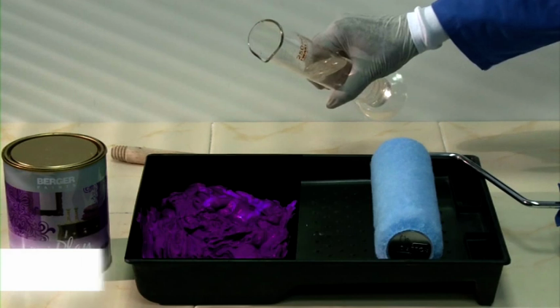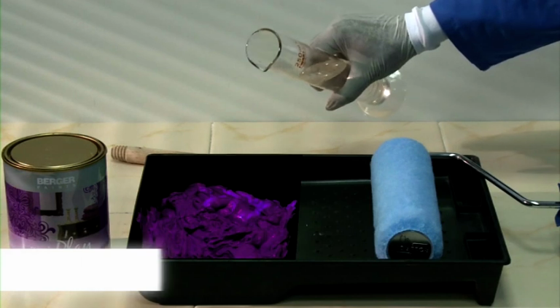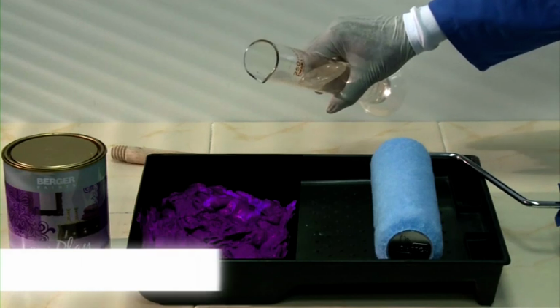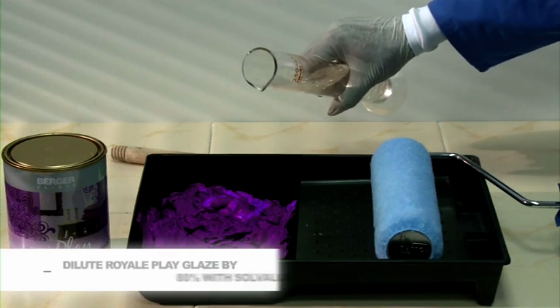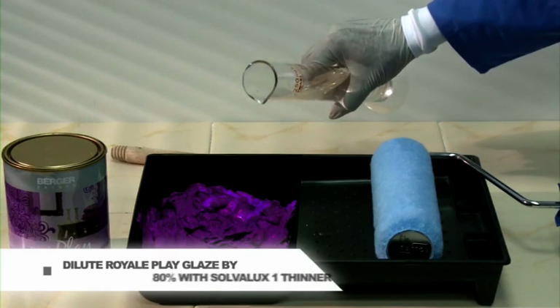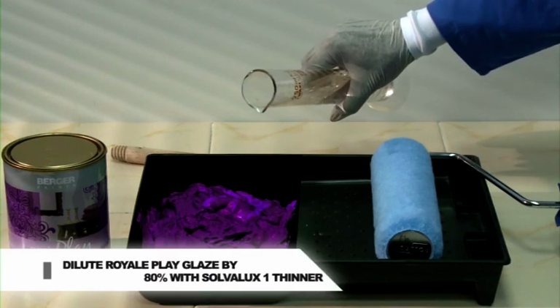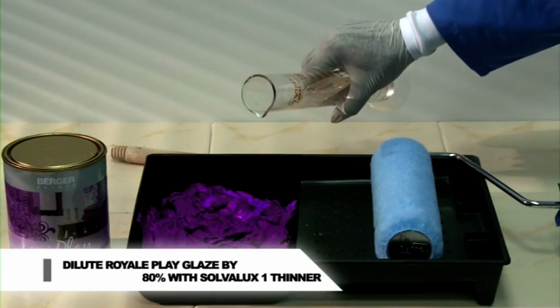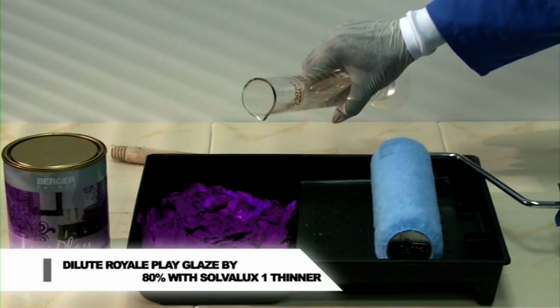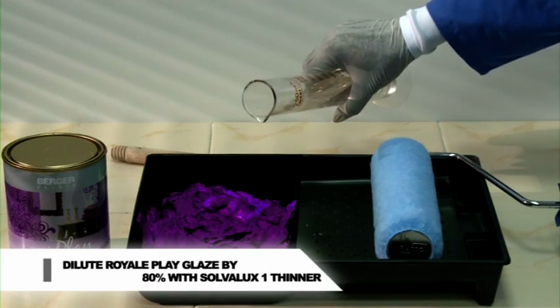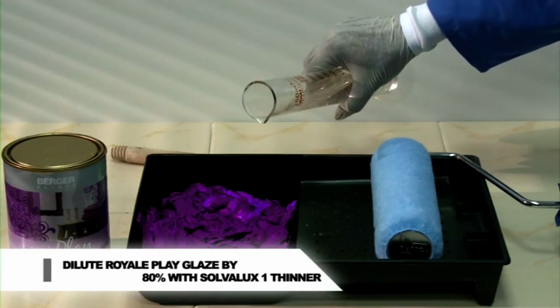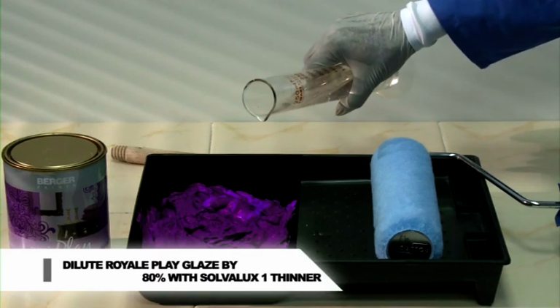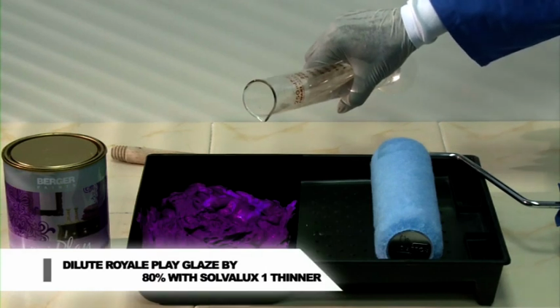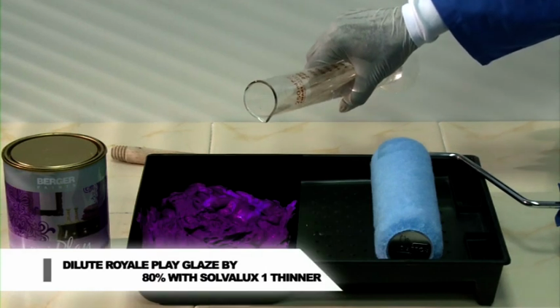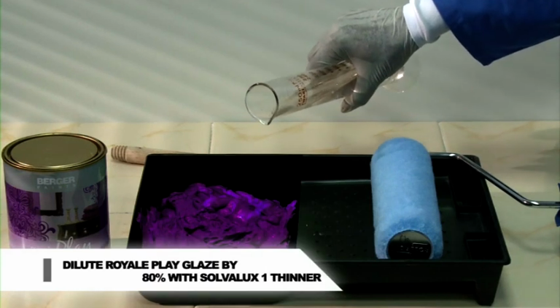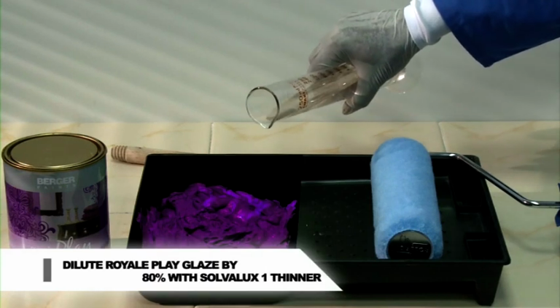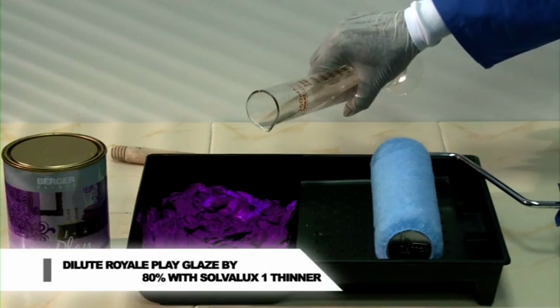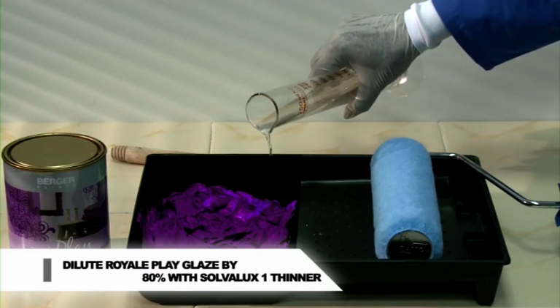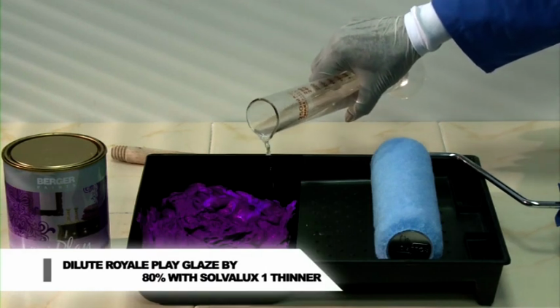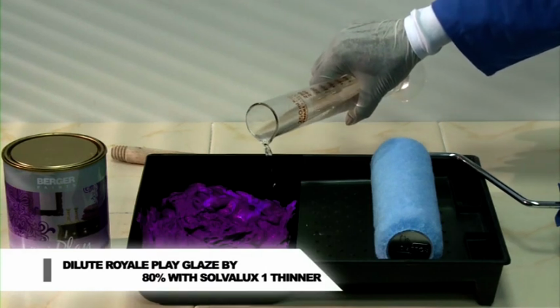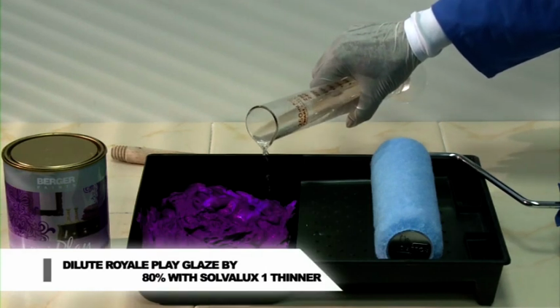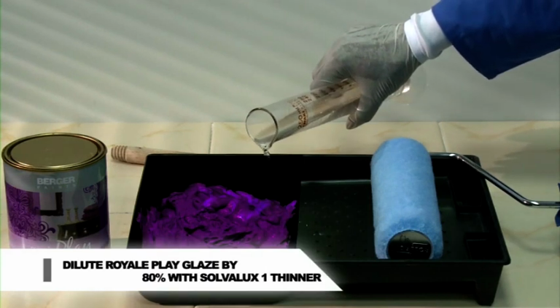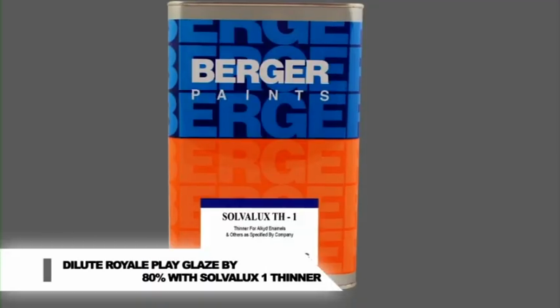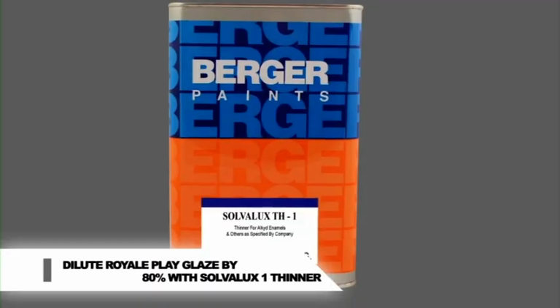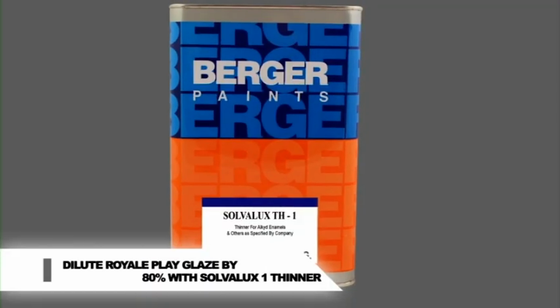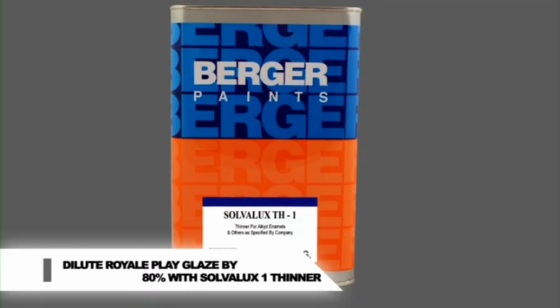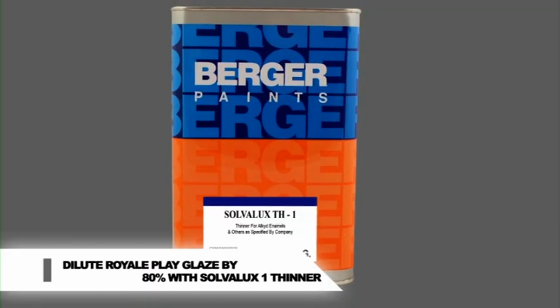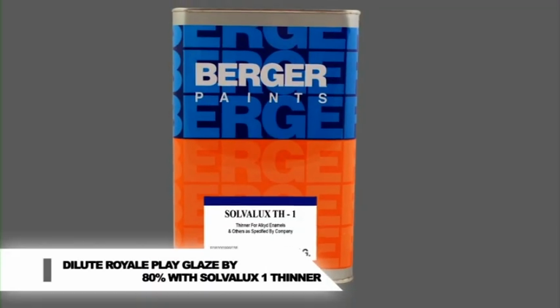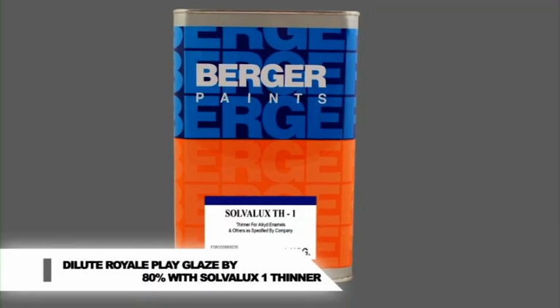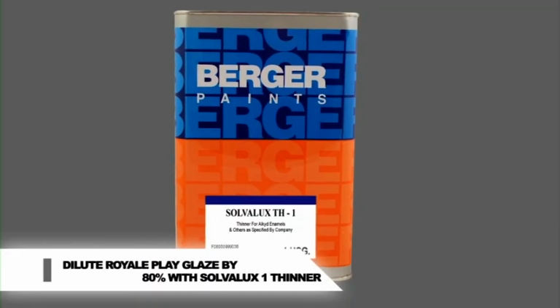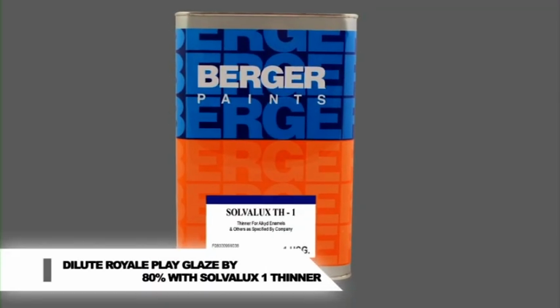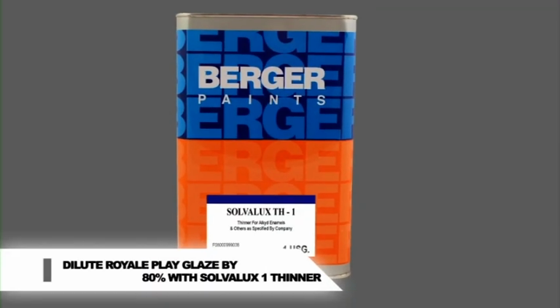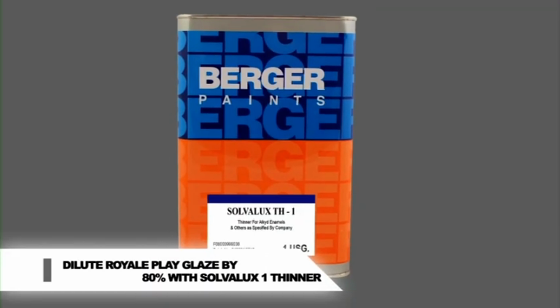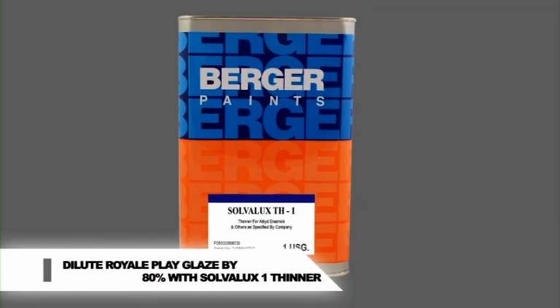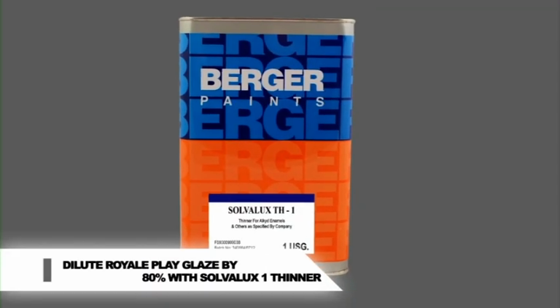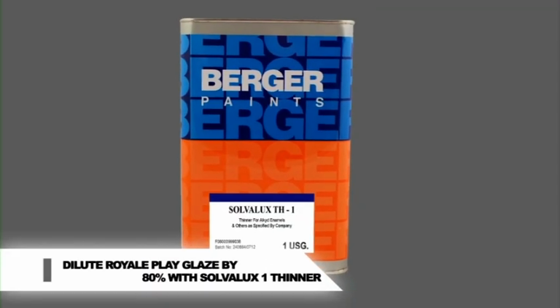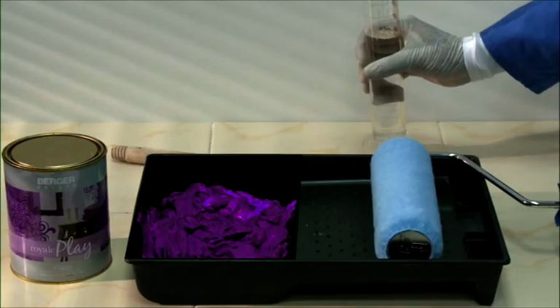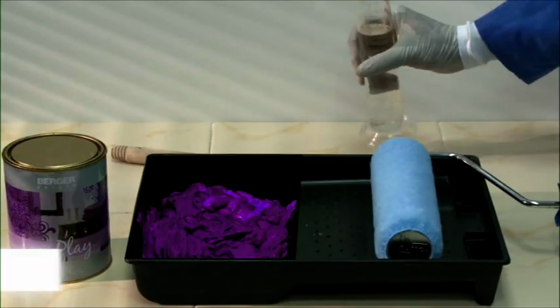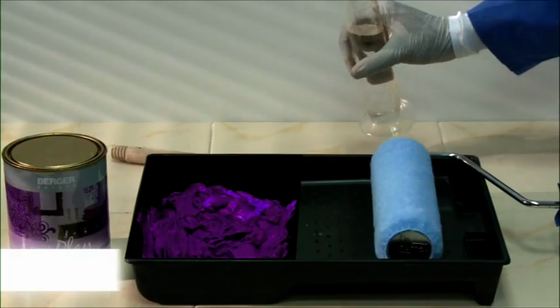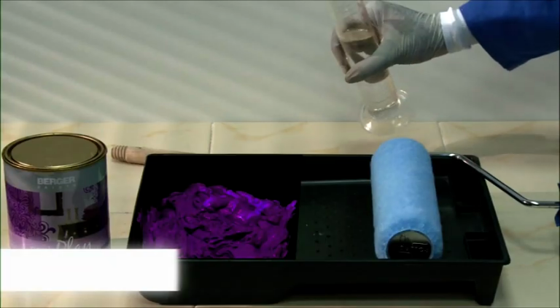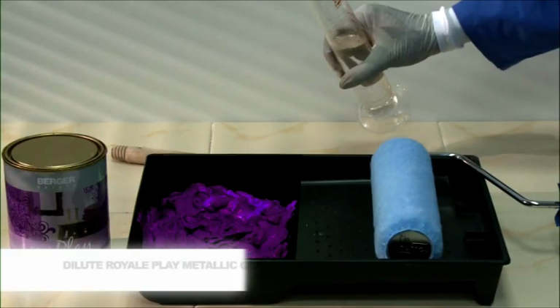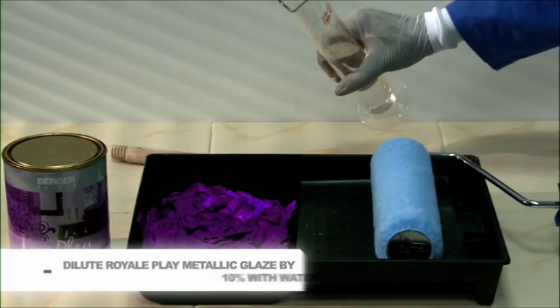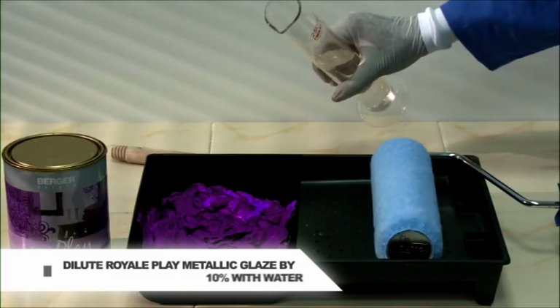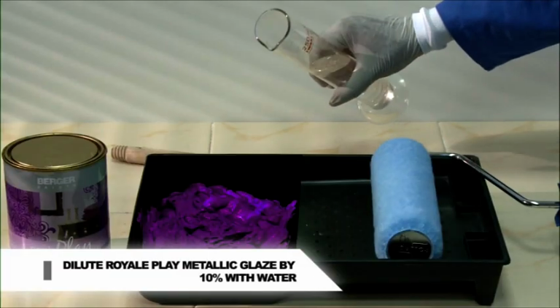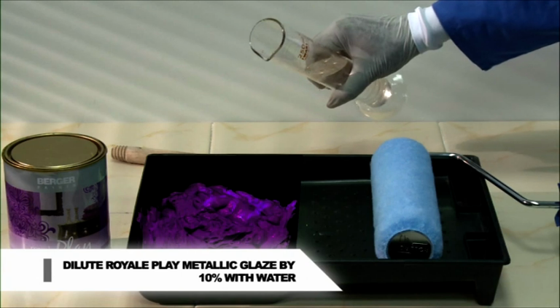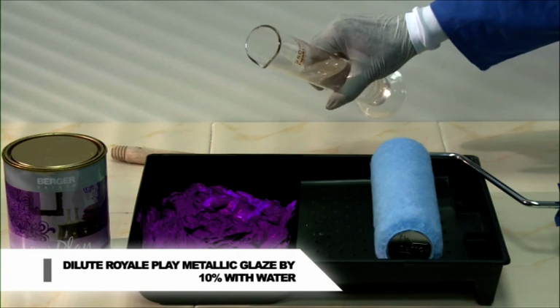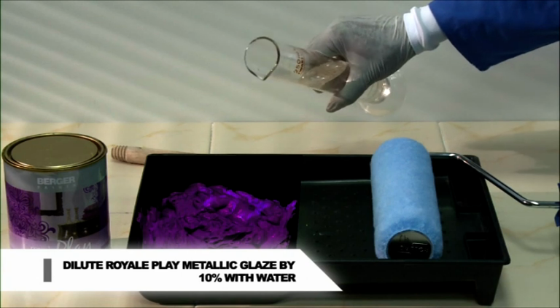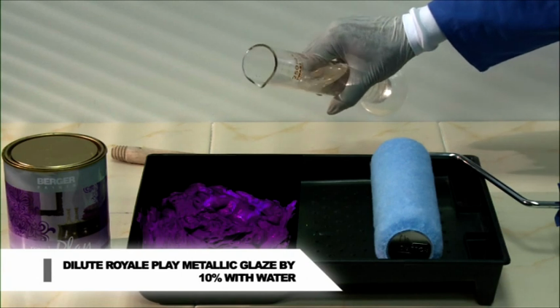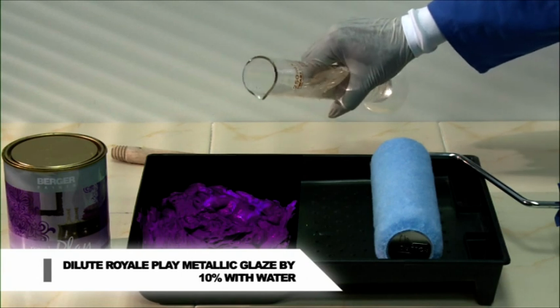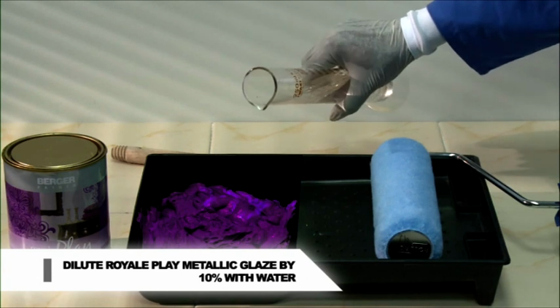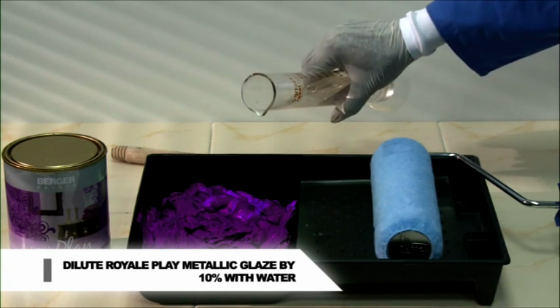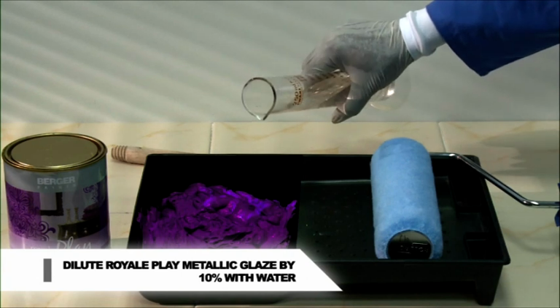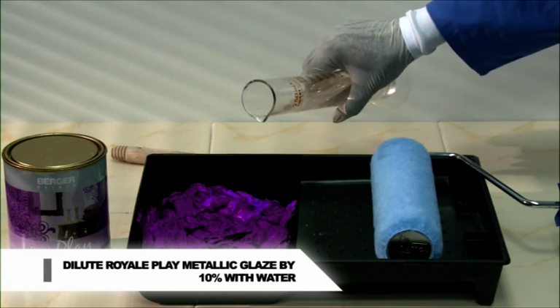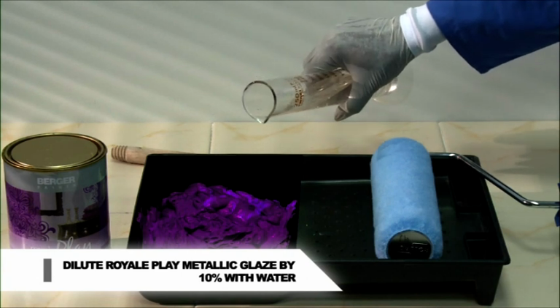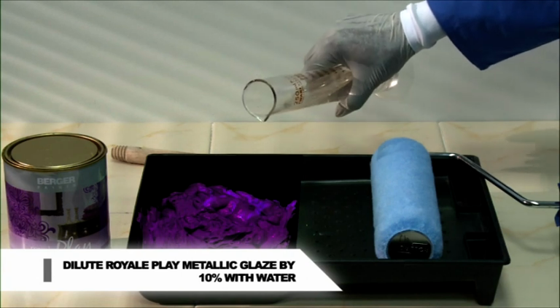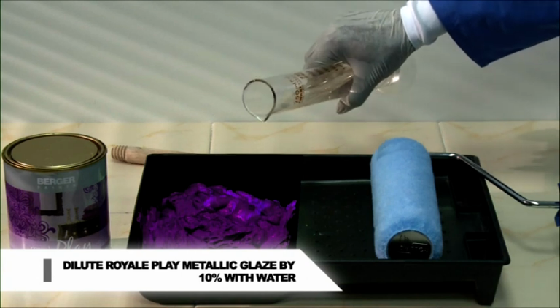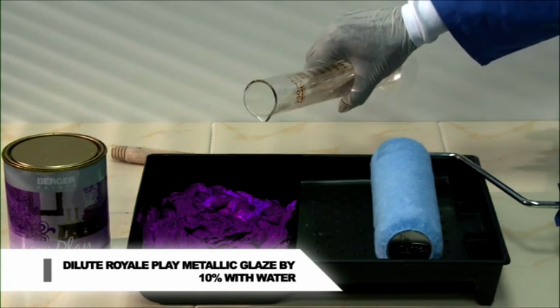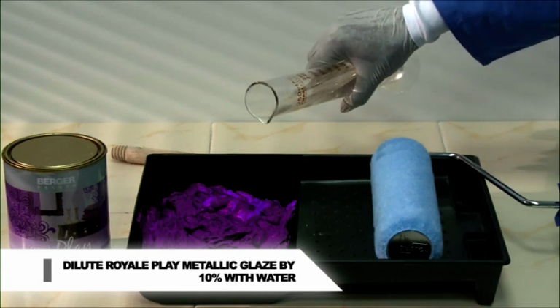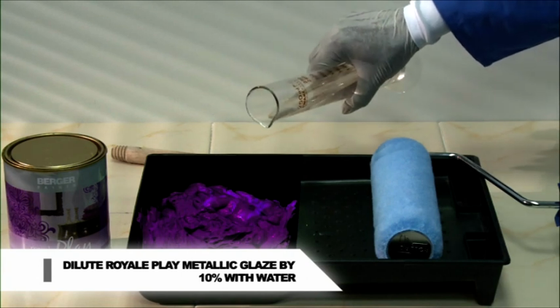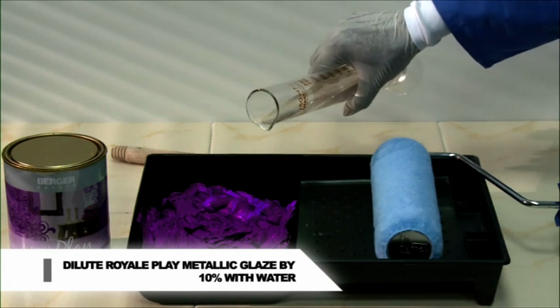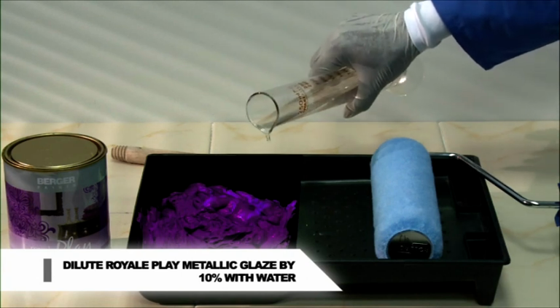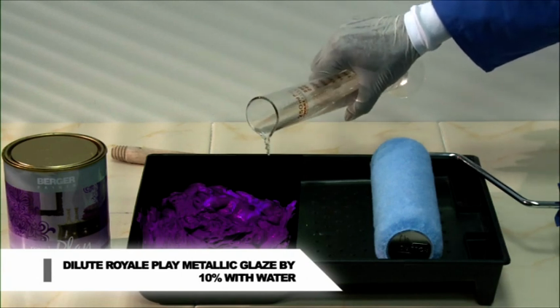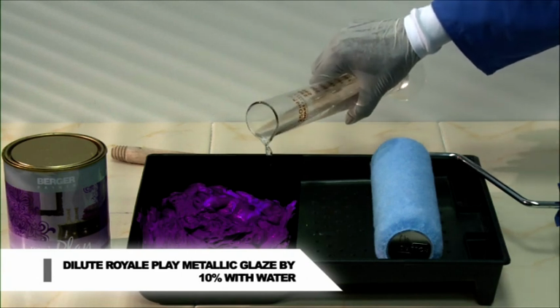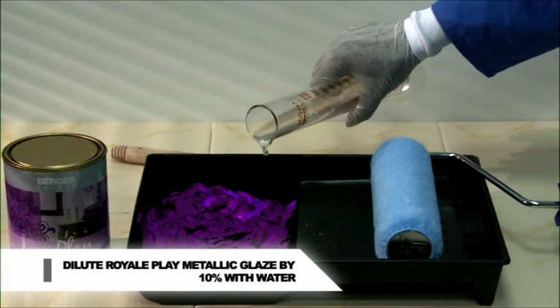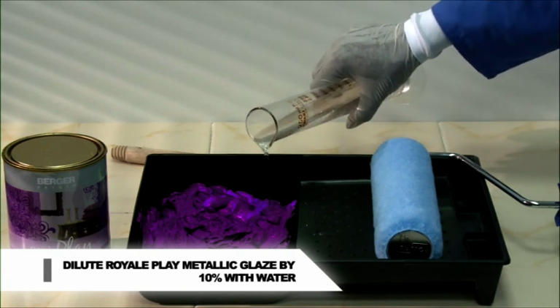Dilution: Royale Play Glaze, 80% with Solvolux 1 thinner. Royale Play Metallic Glaze, 10% with water.